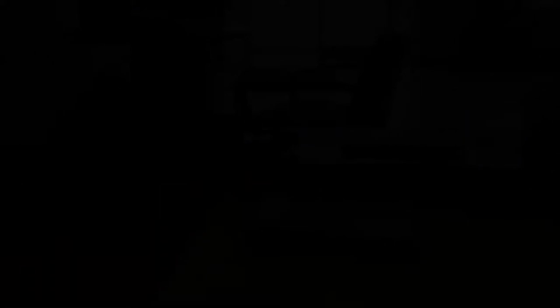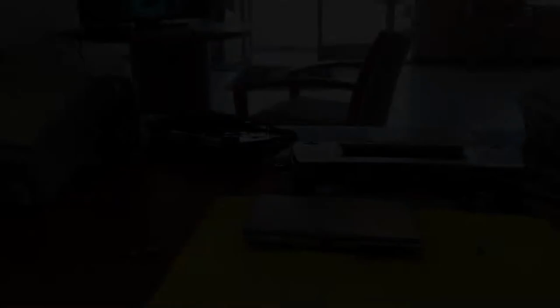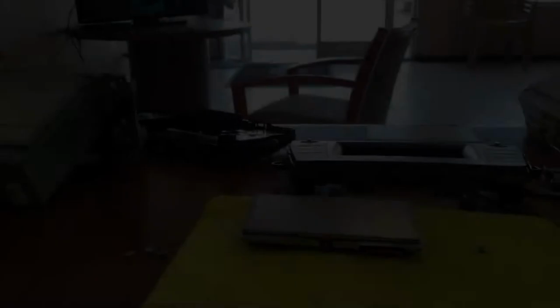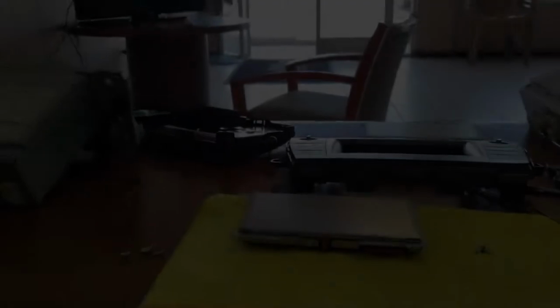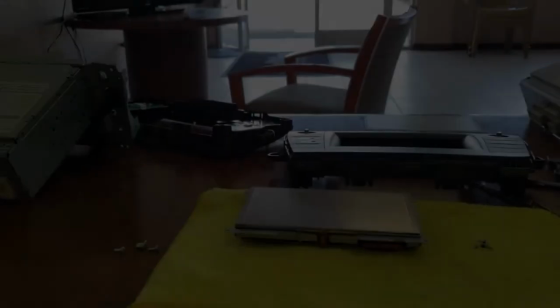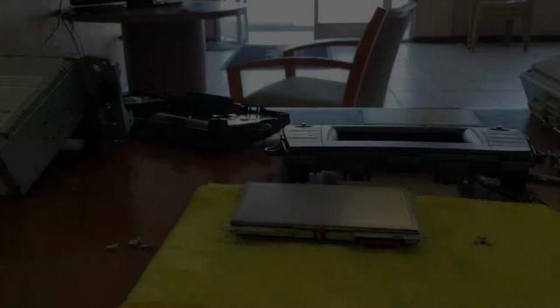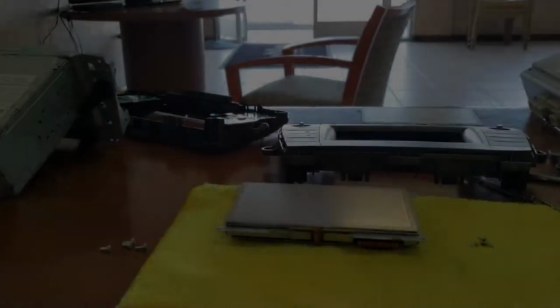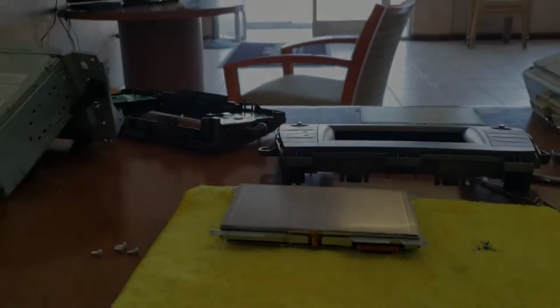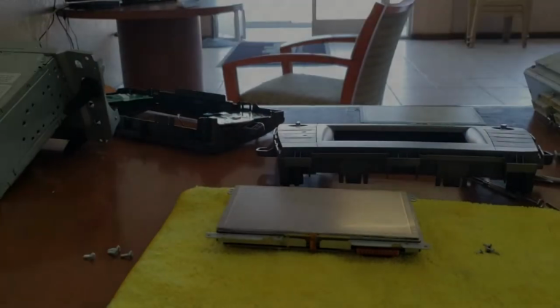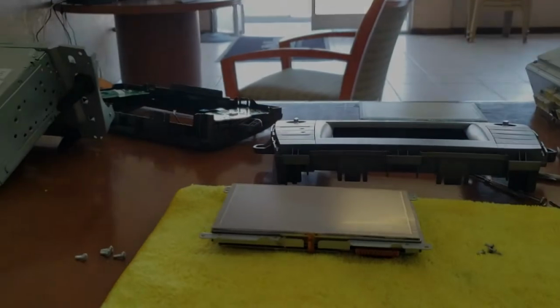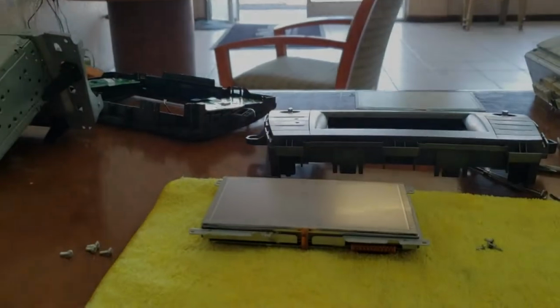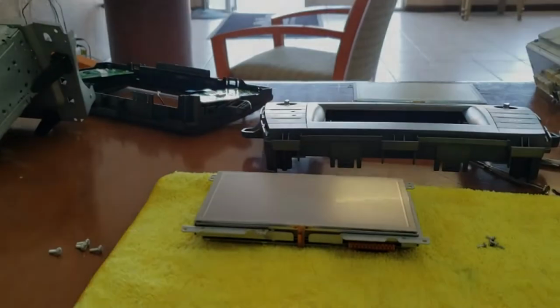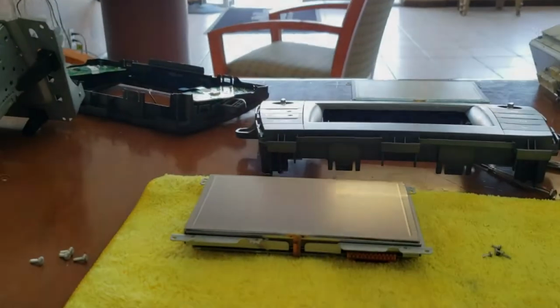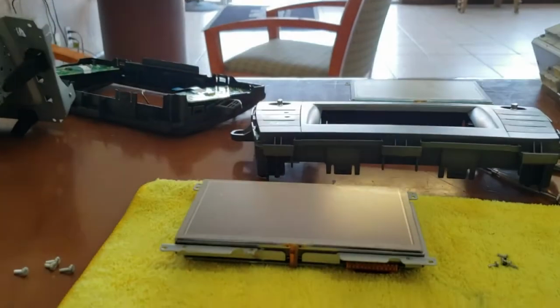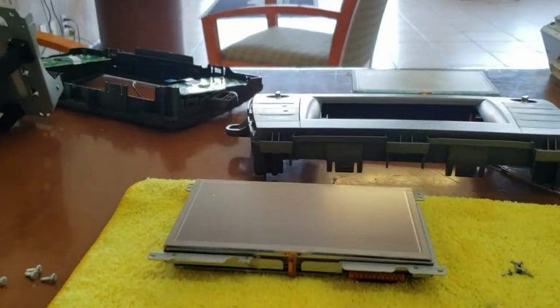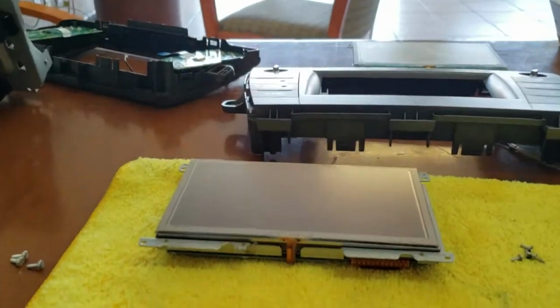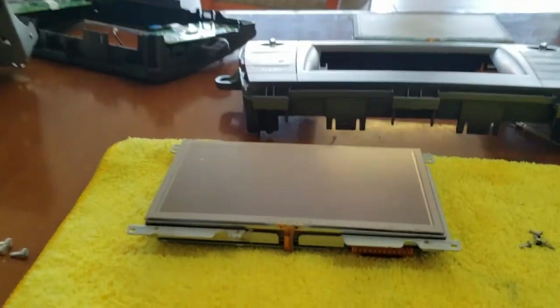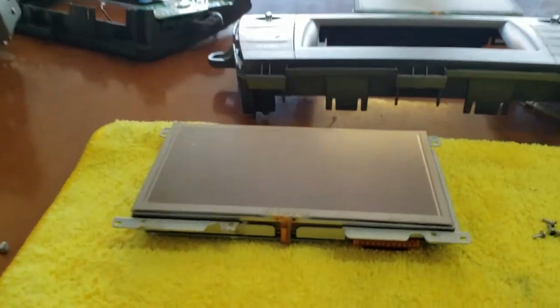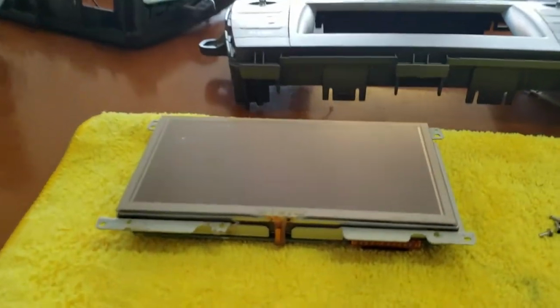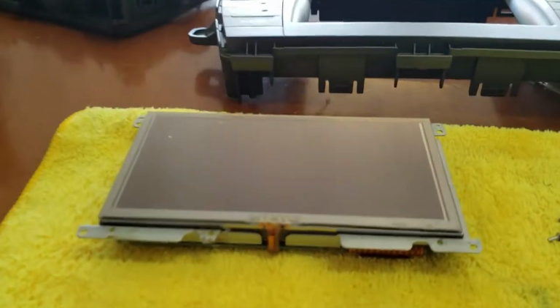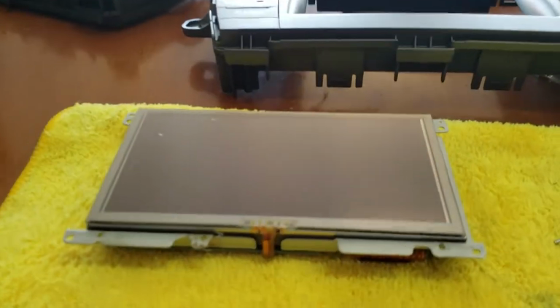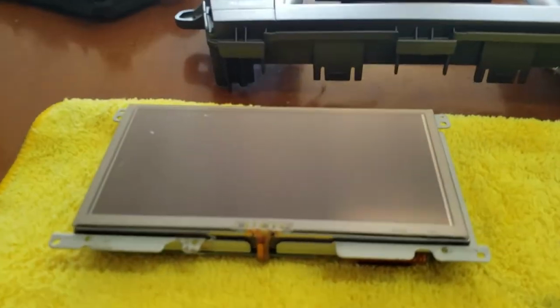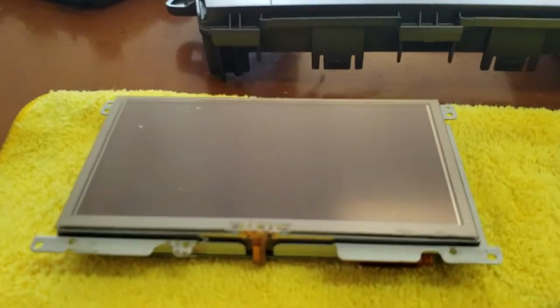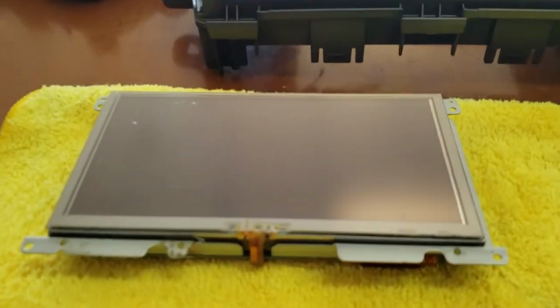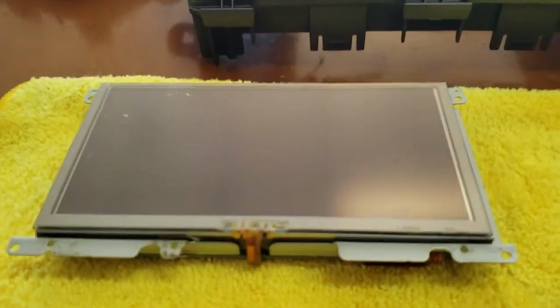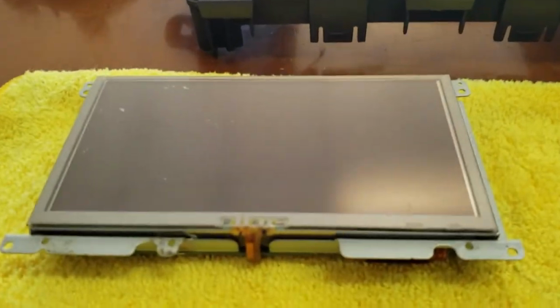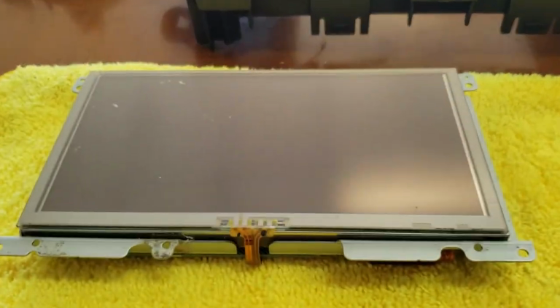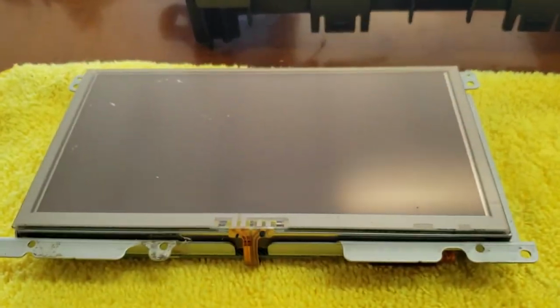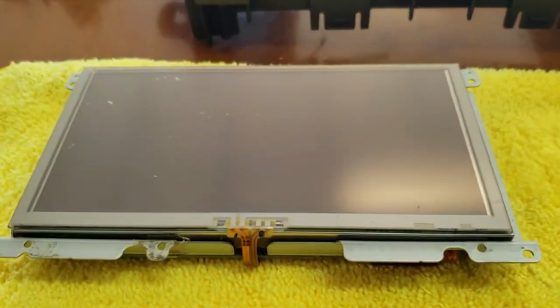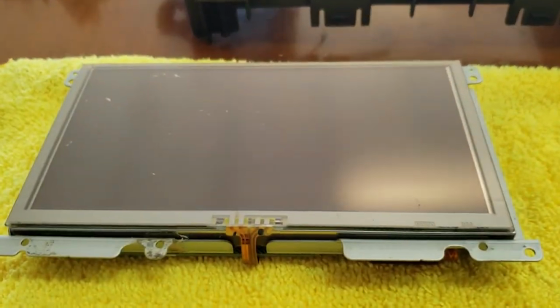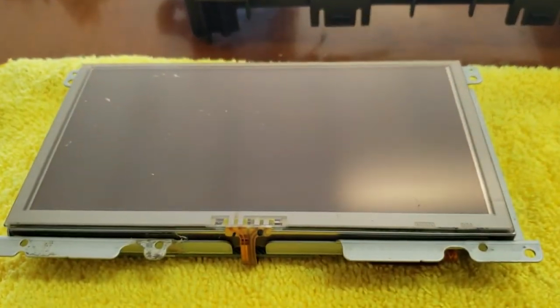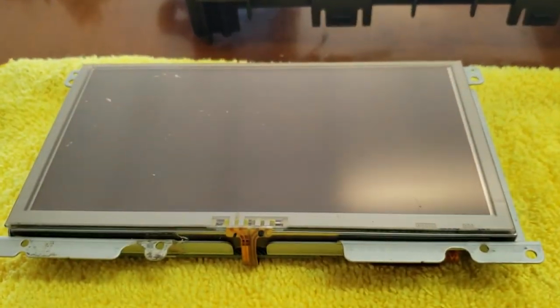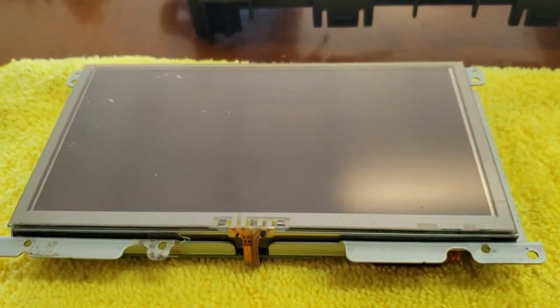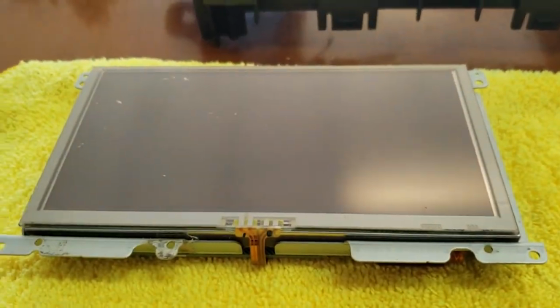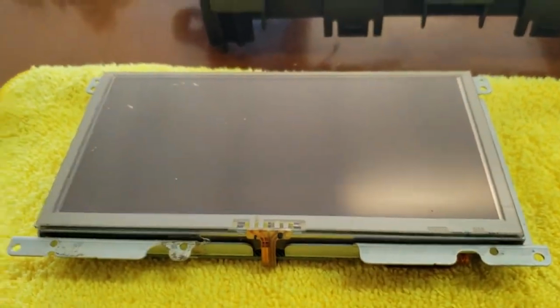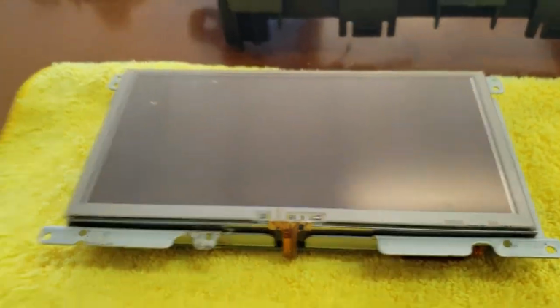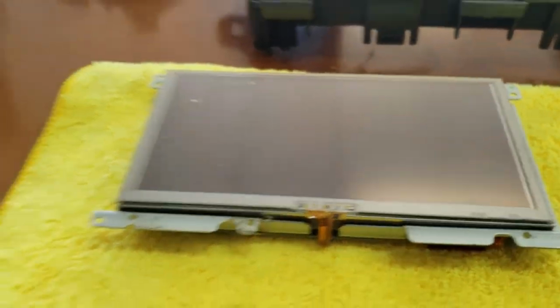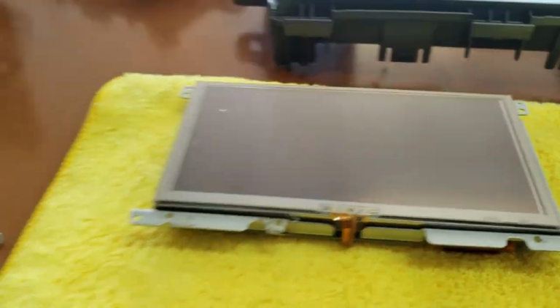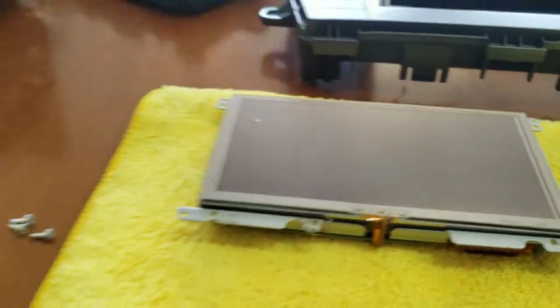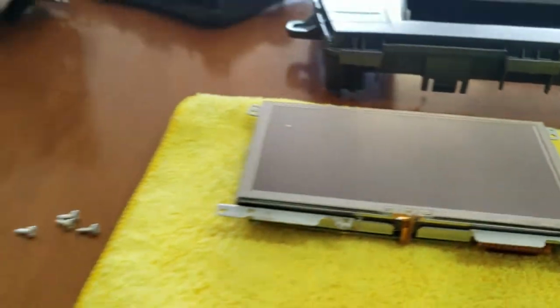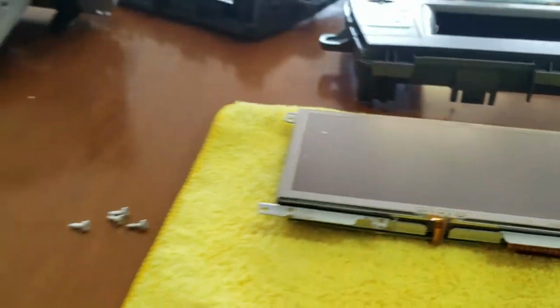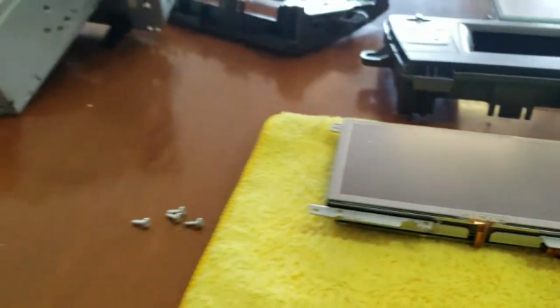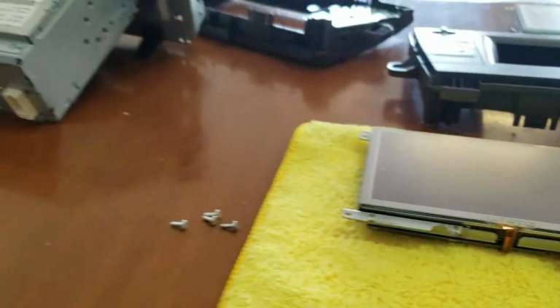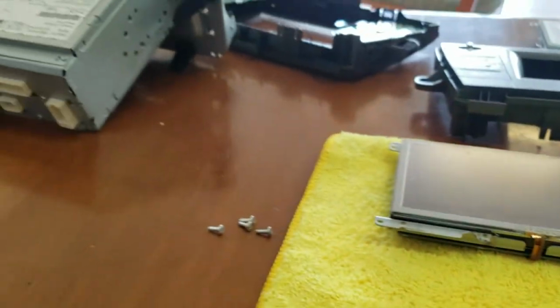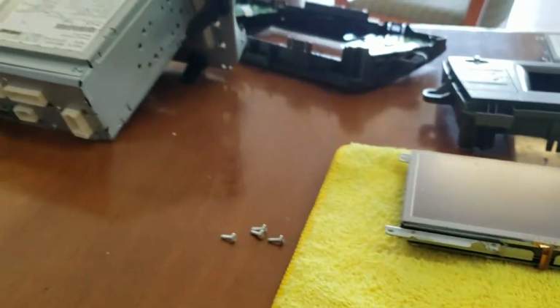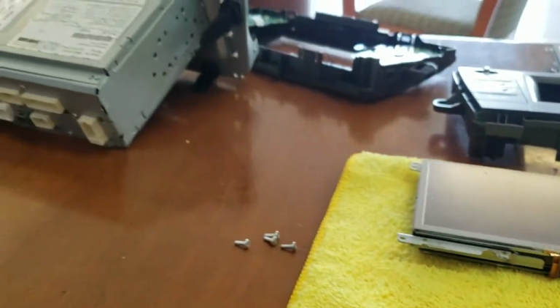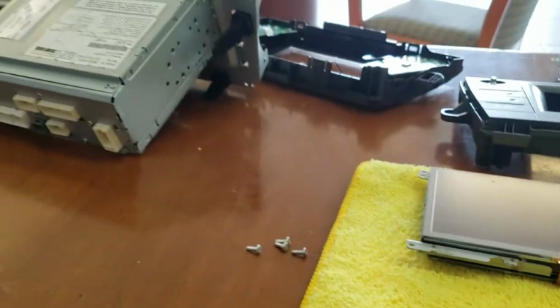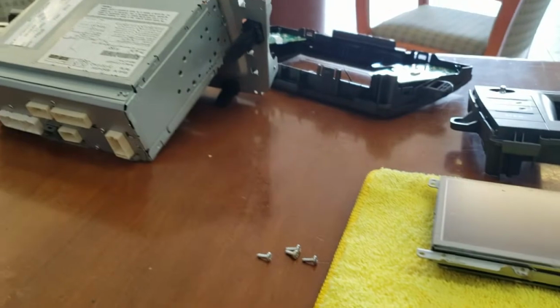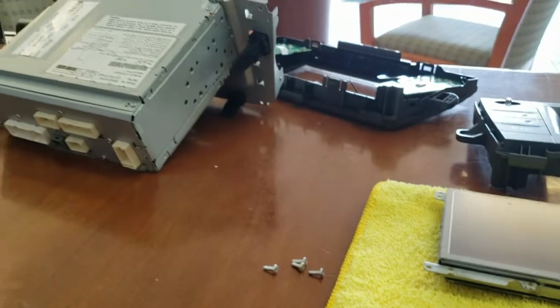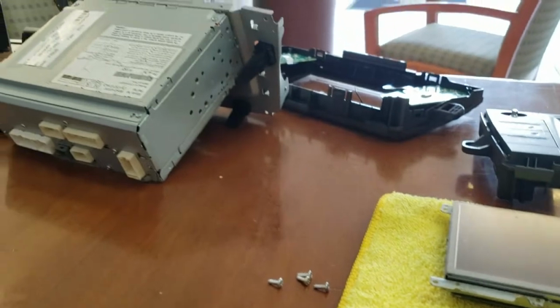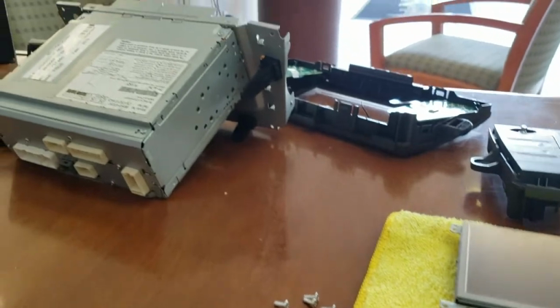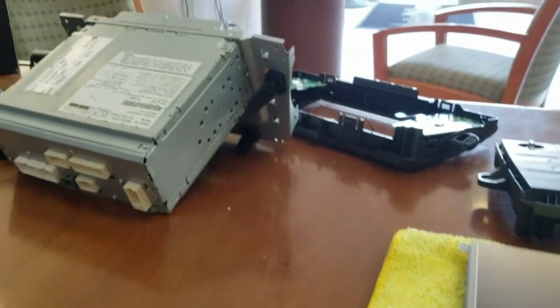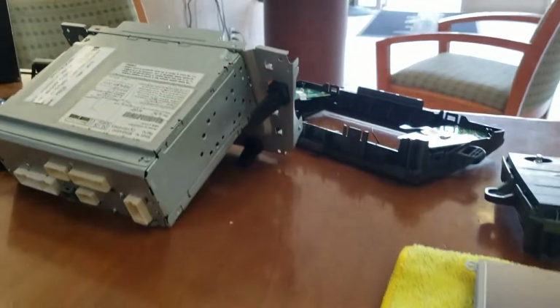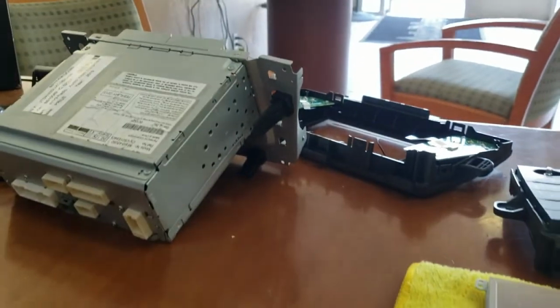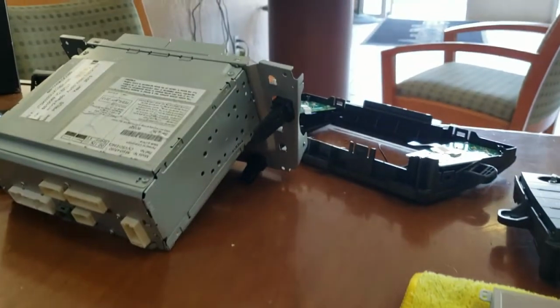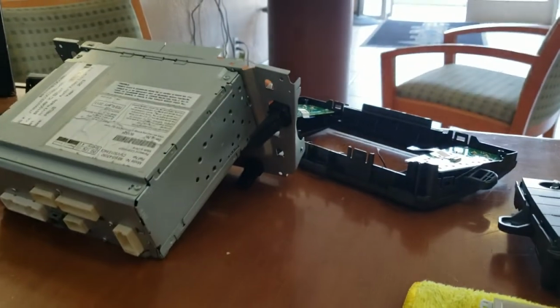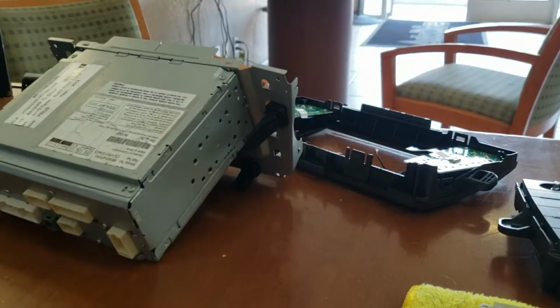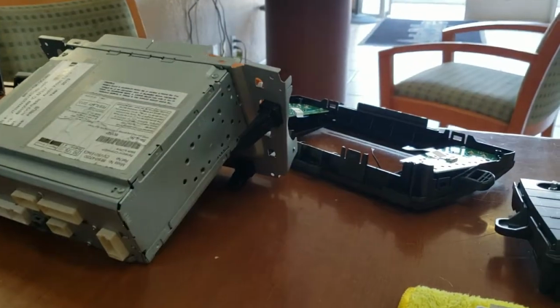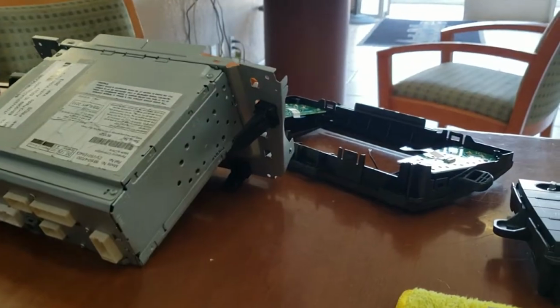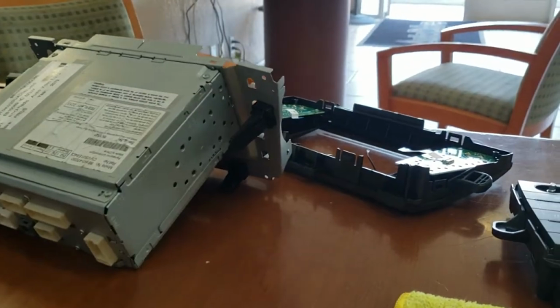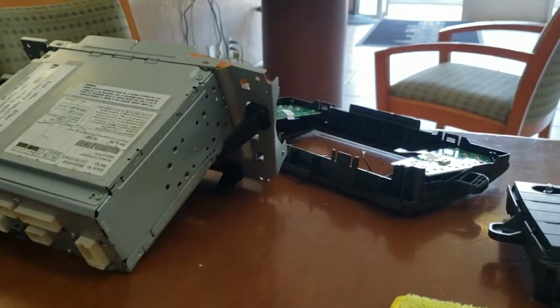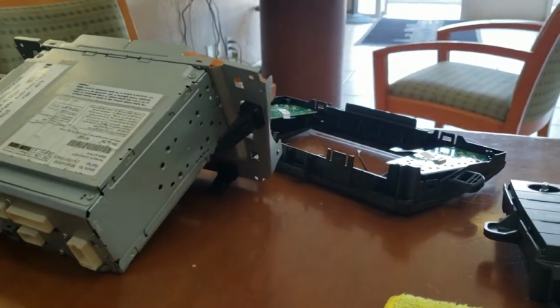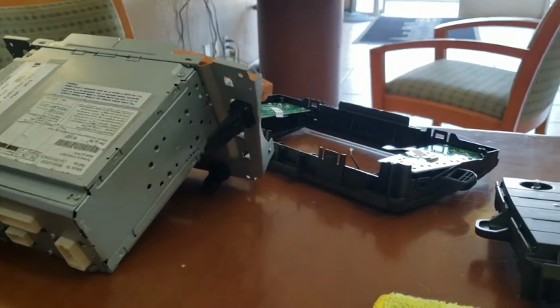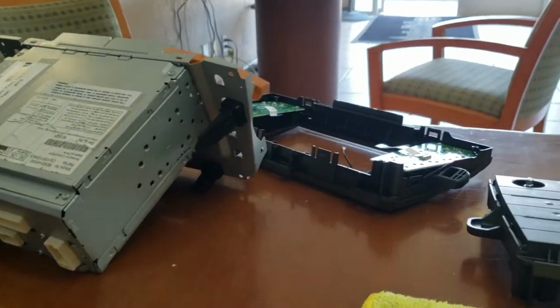Today we're going to install a replacement LCD on a 2015 Toyota Prius radio.